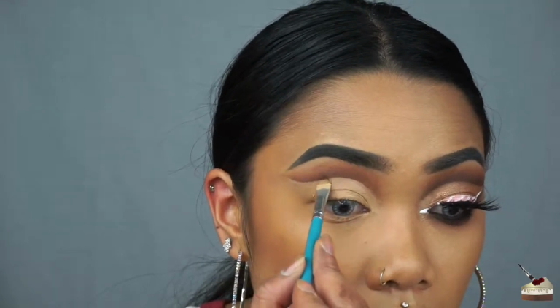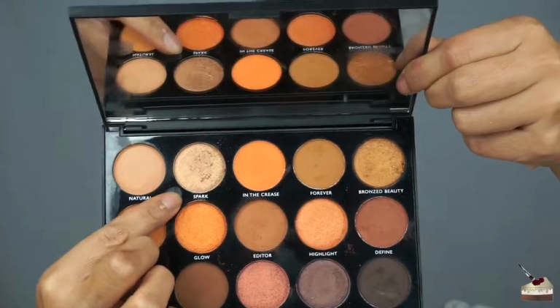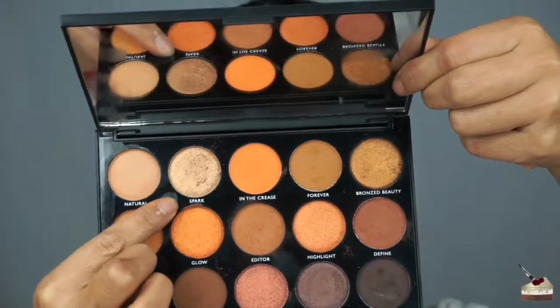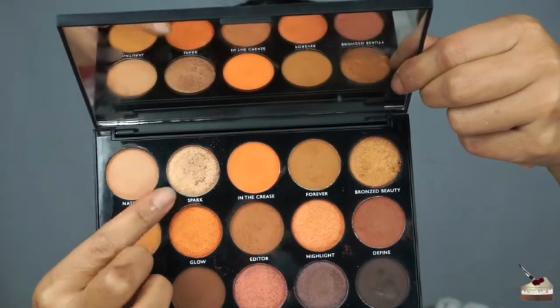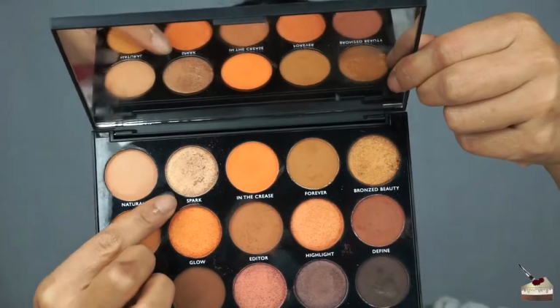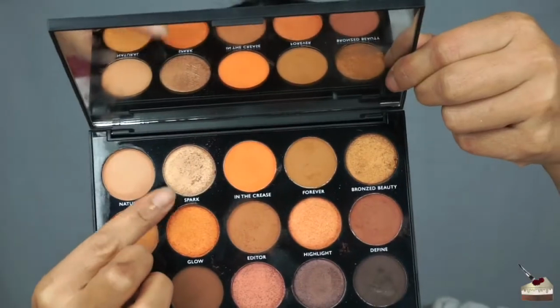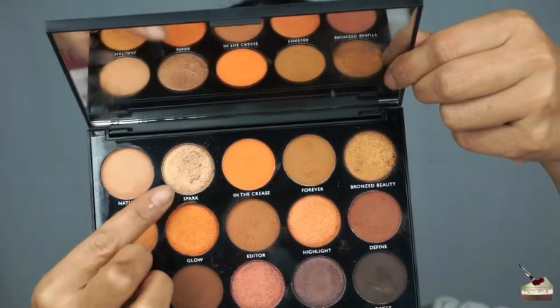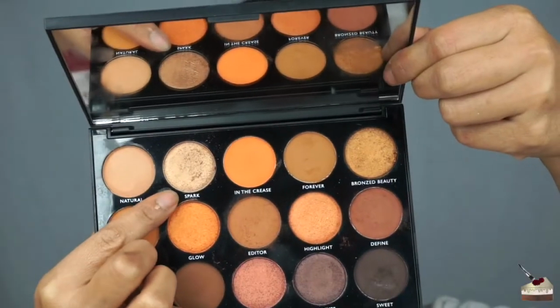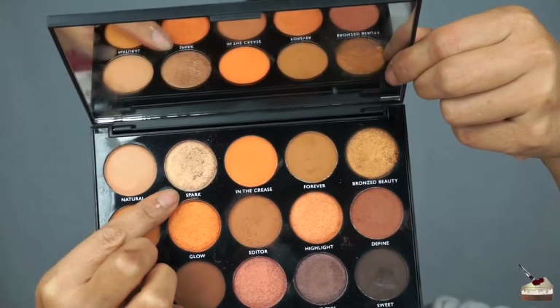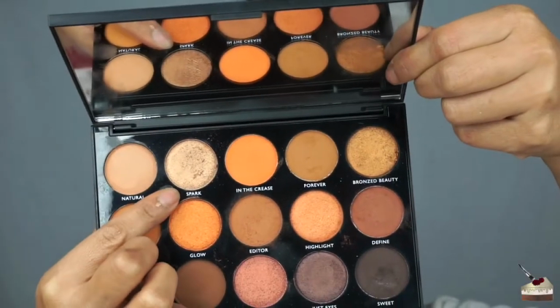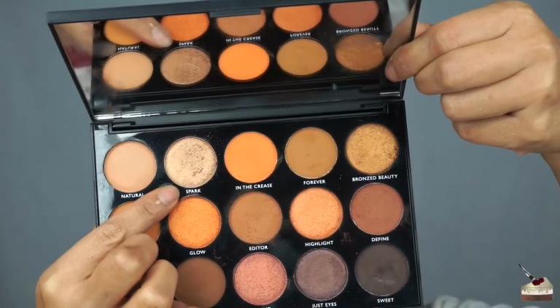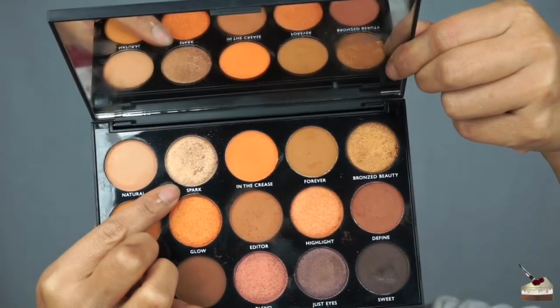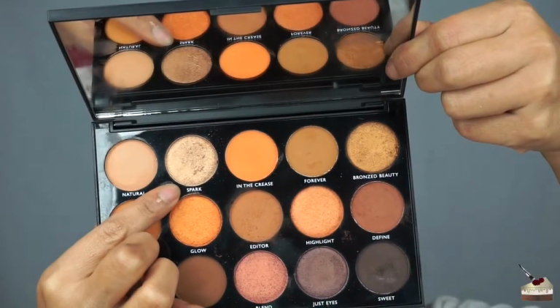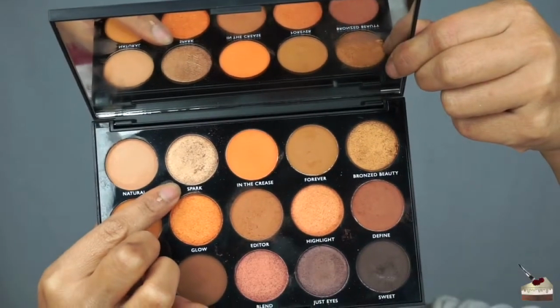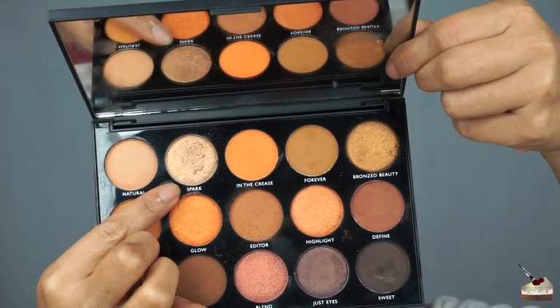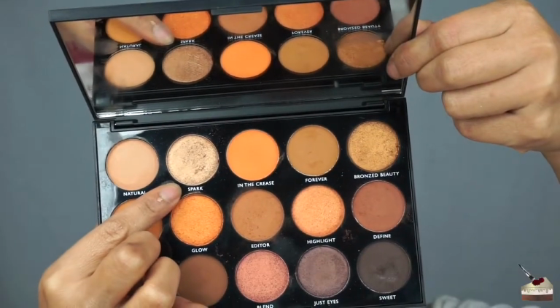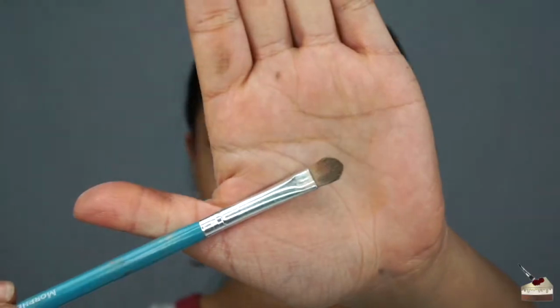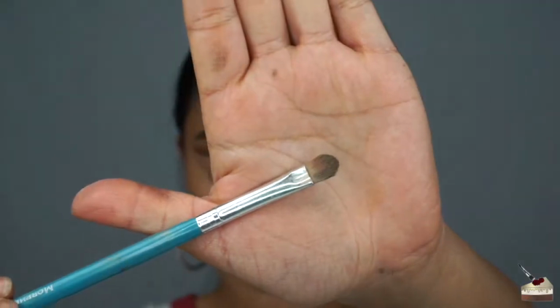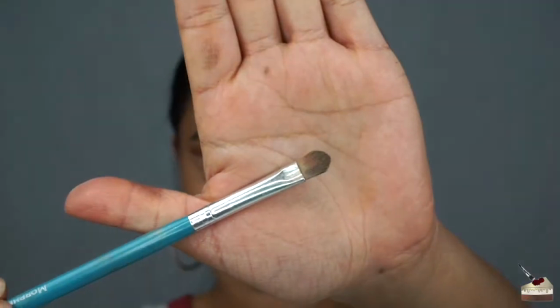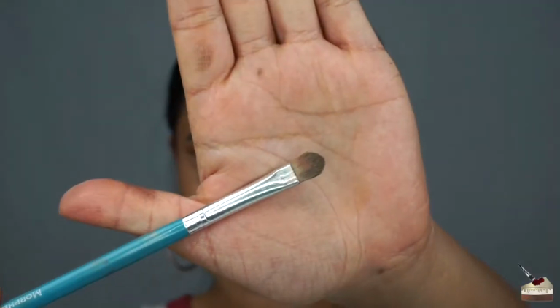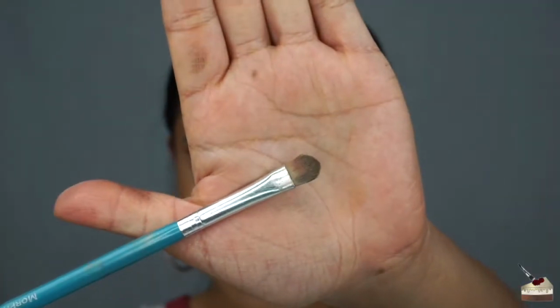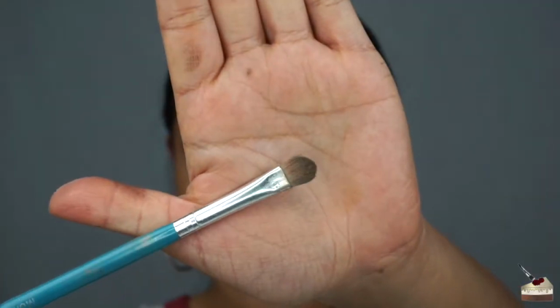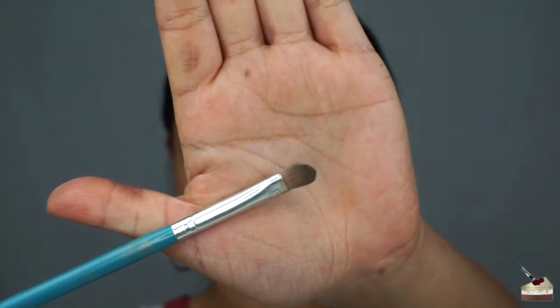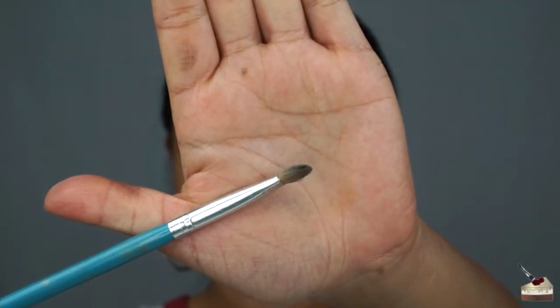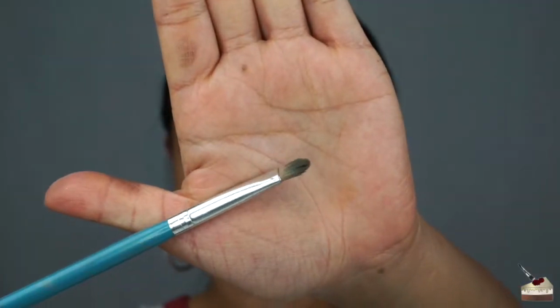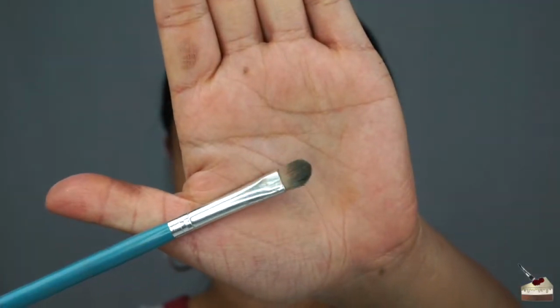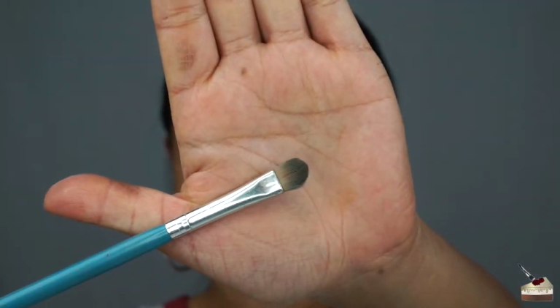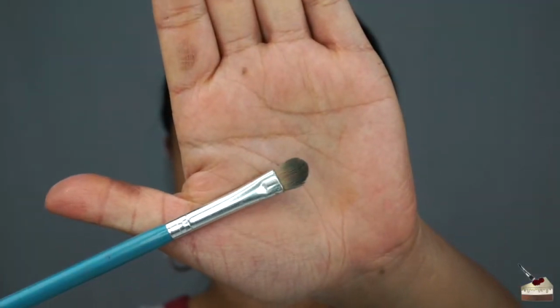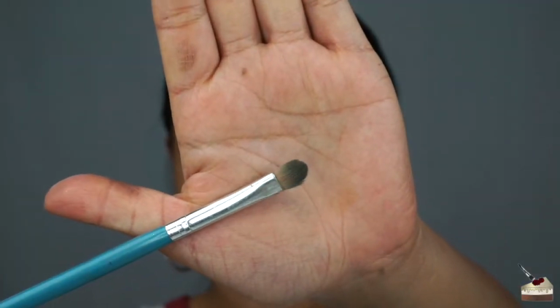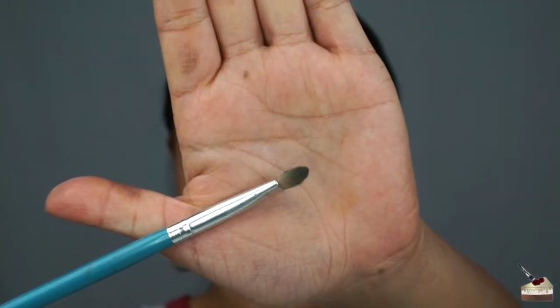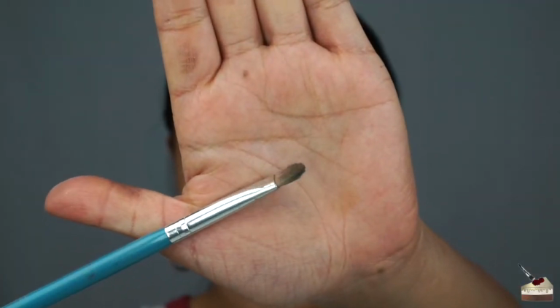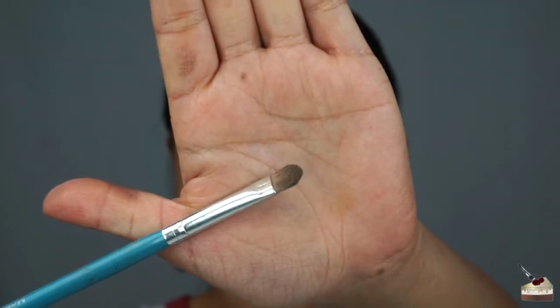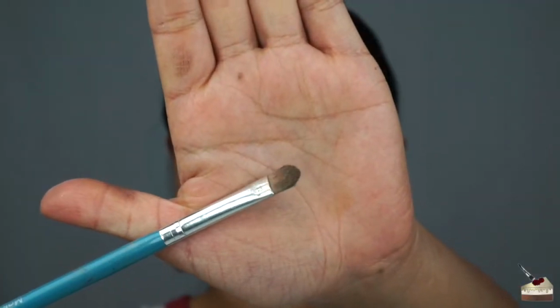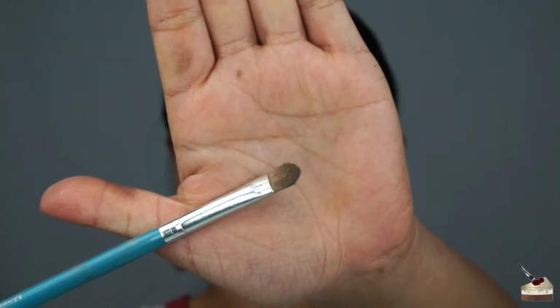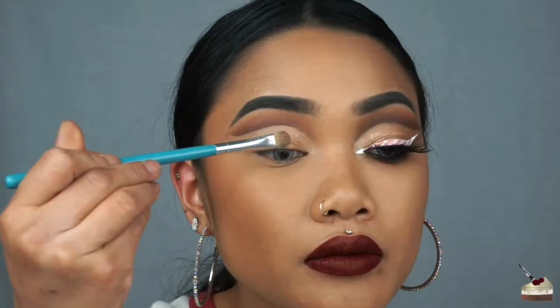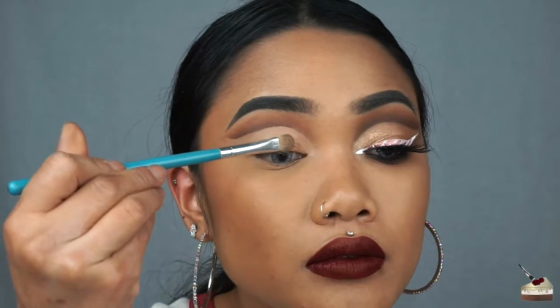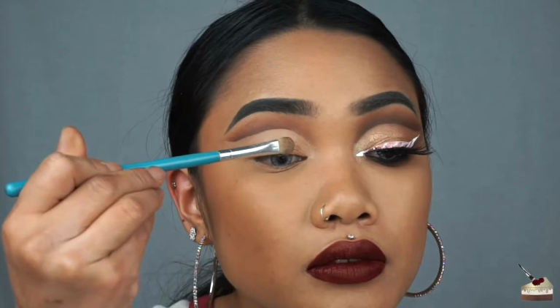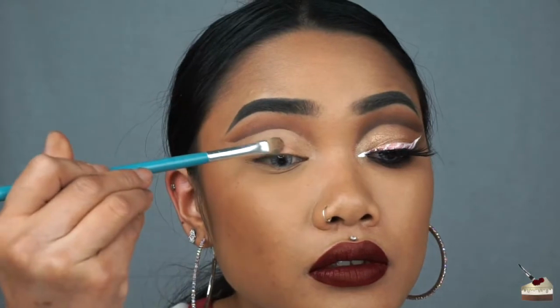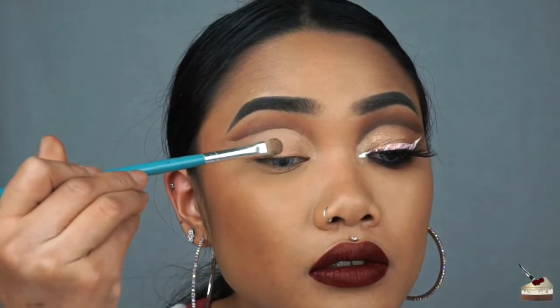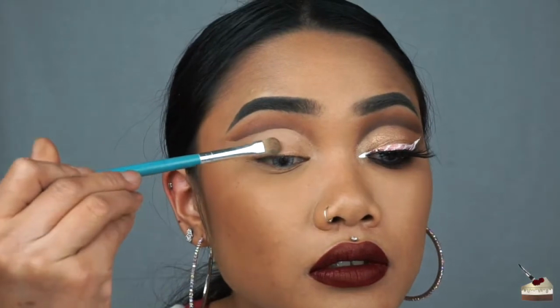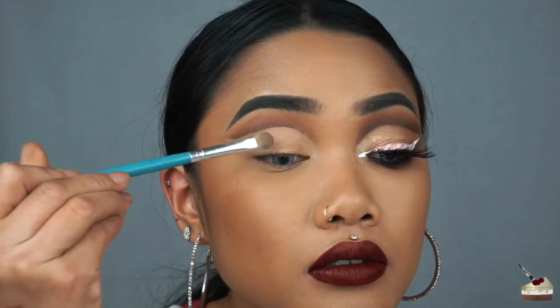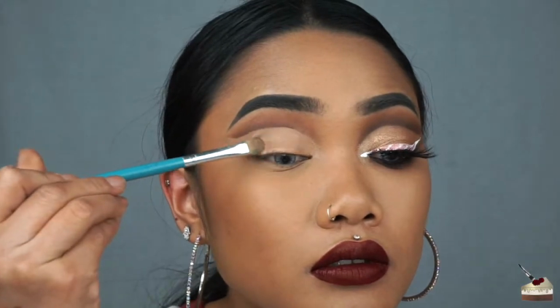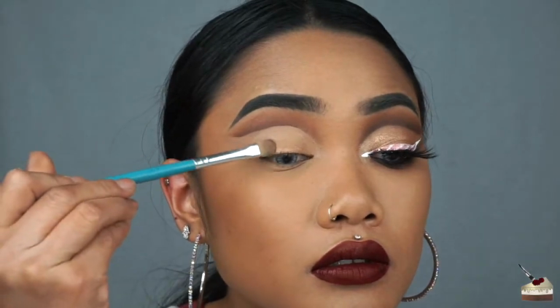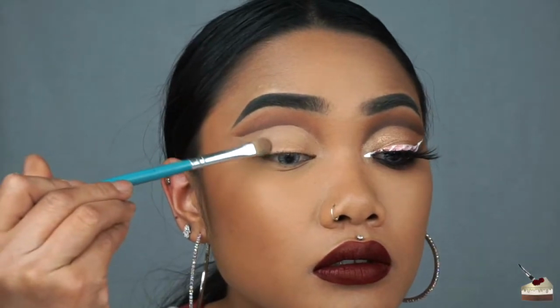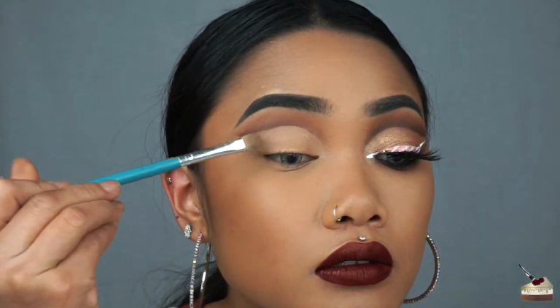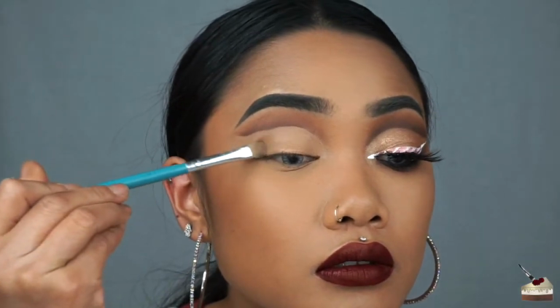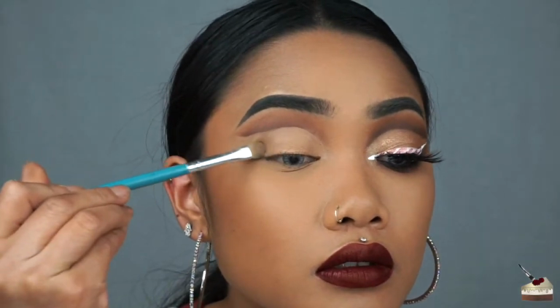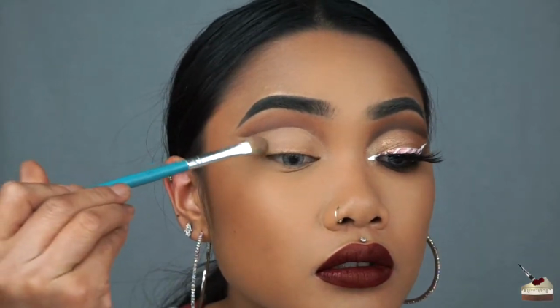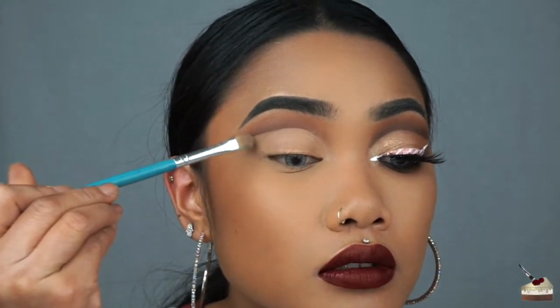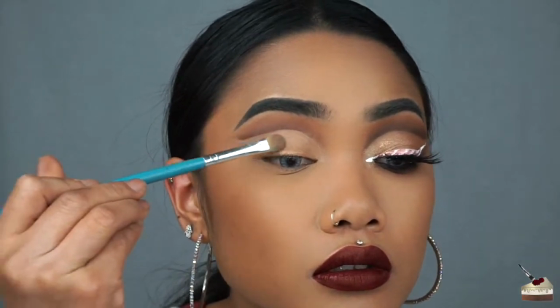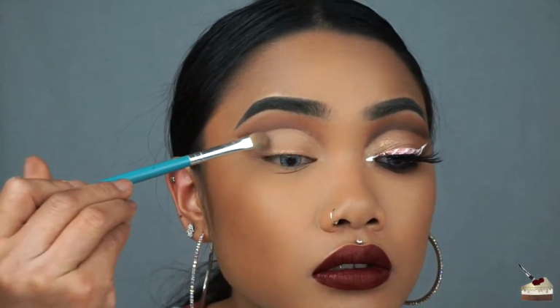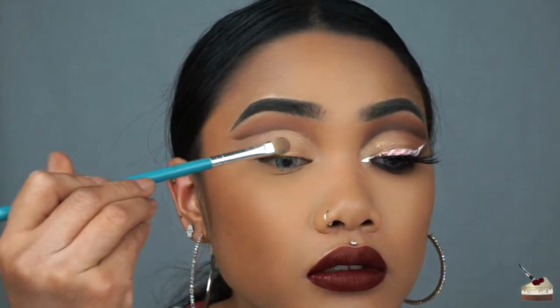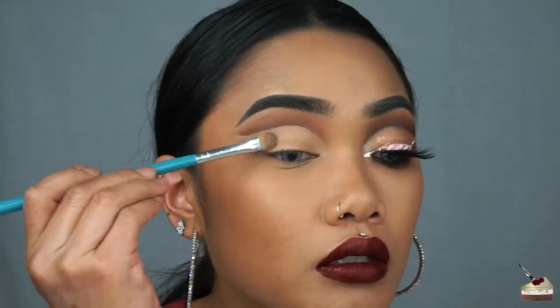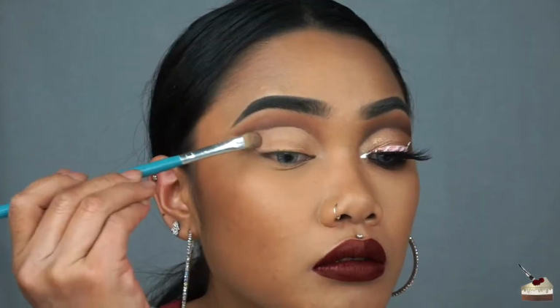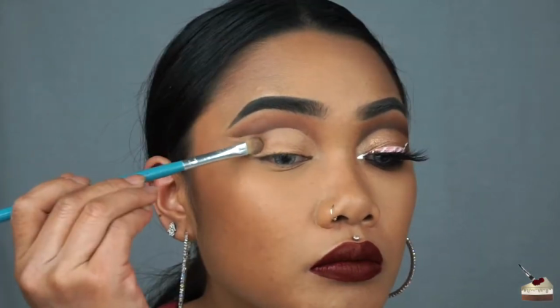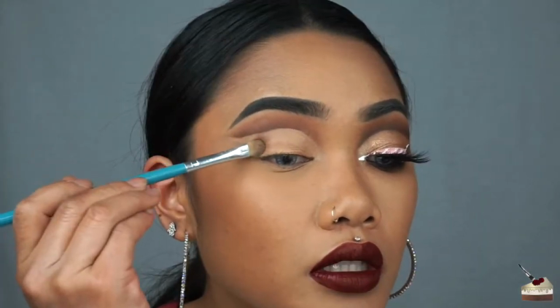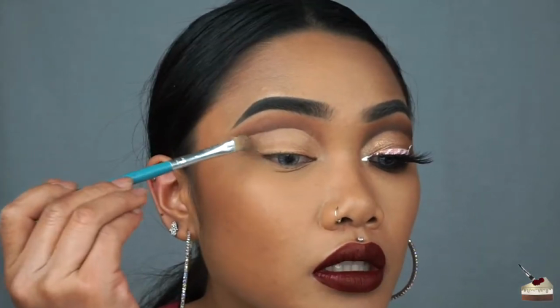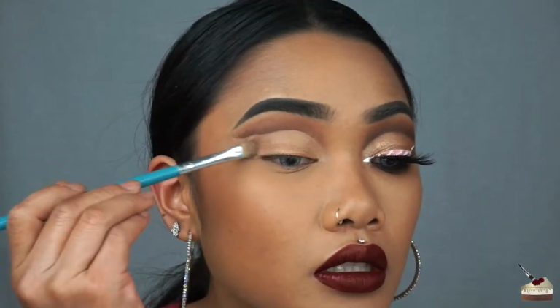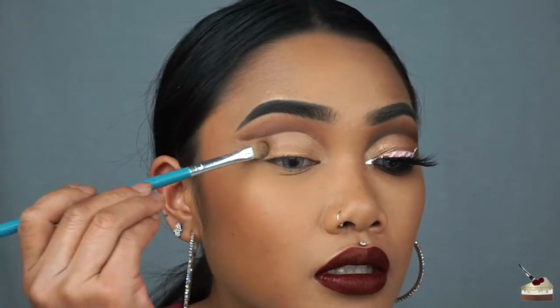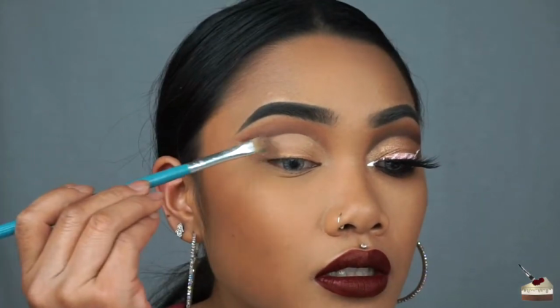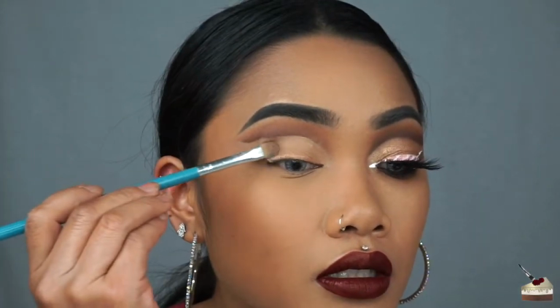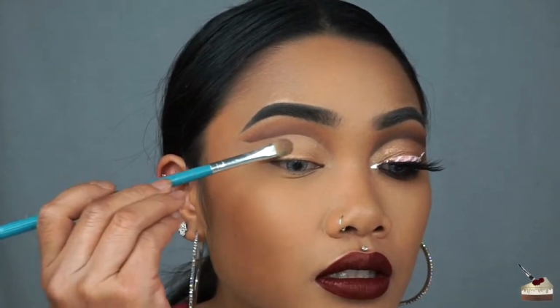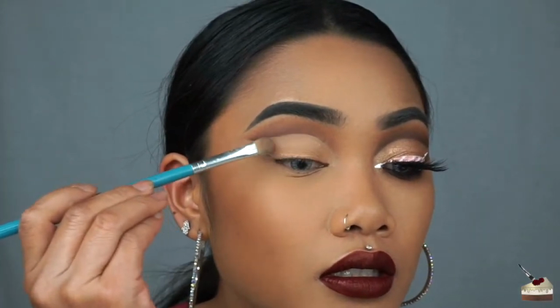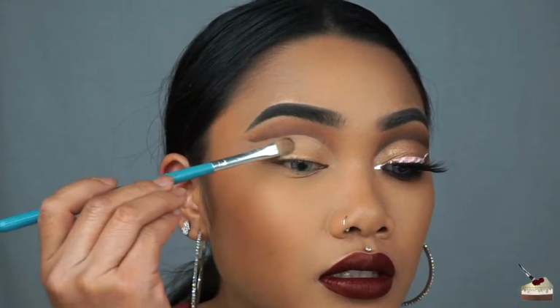To set my concealer, I'm going into Spark, and I'm going to apply that with this flat brush. I'm slowly tapping on that product so the concealer doesn't move.